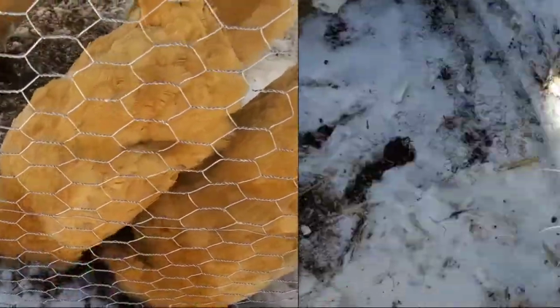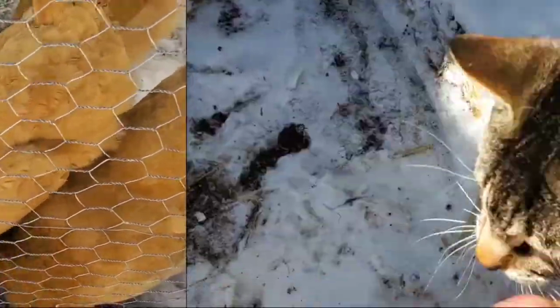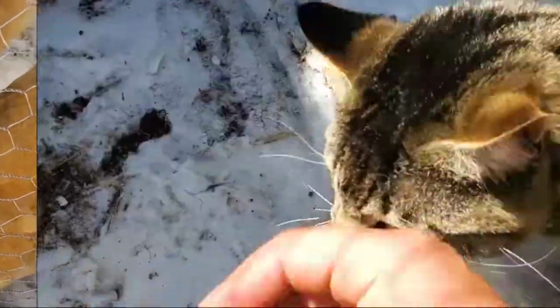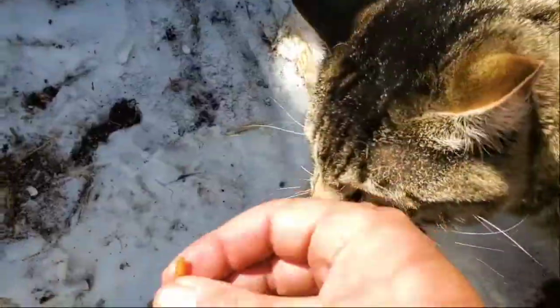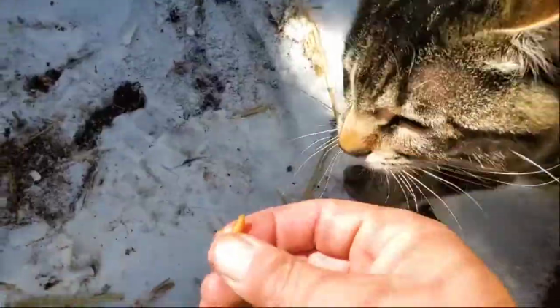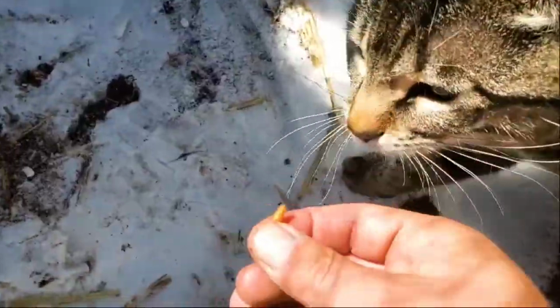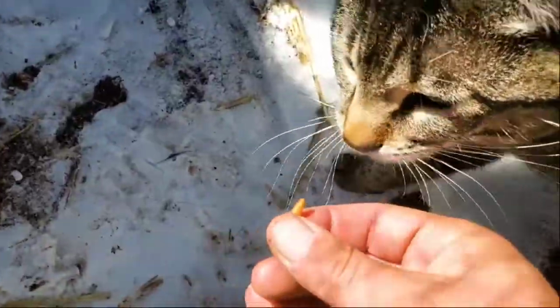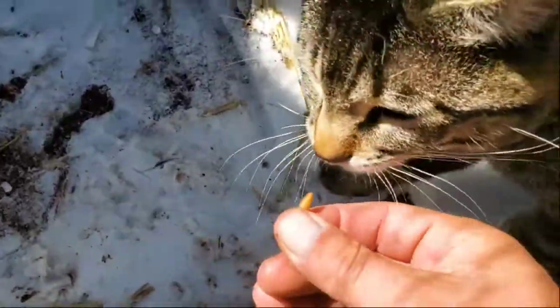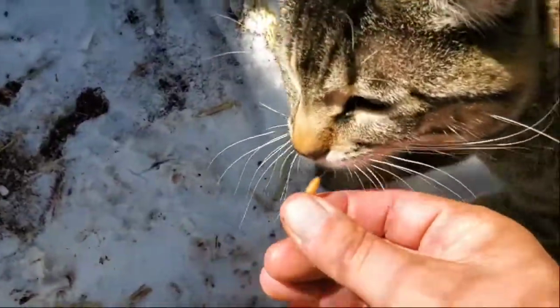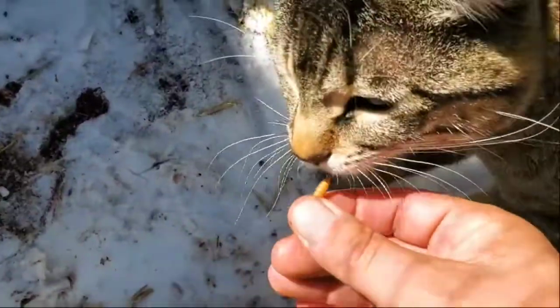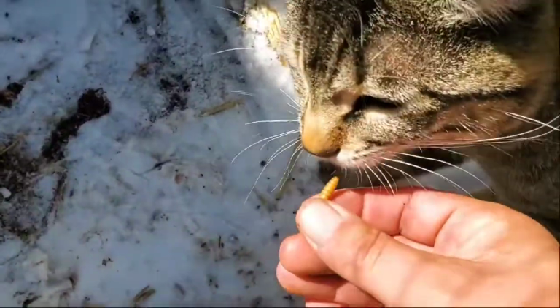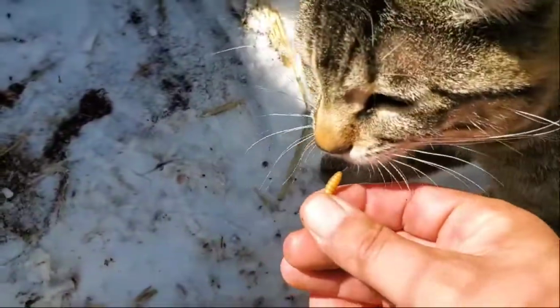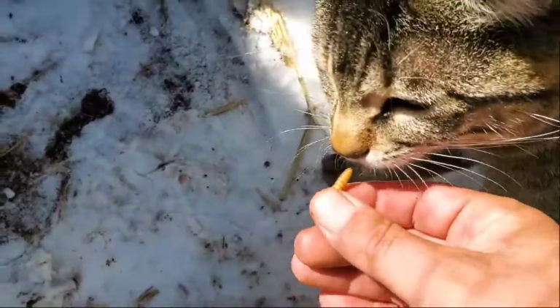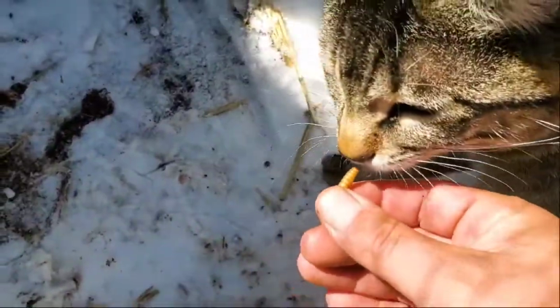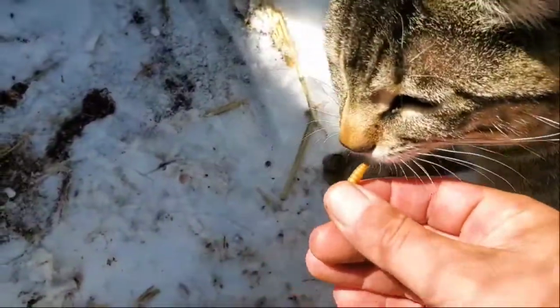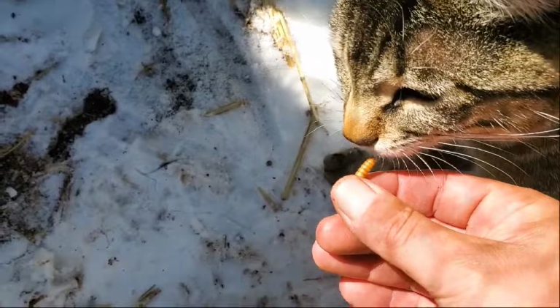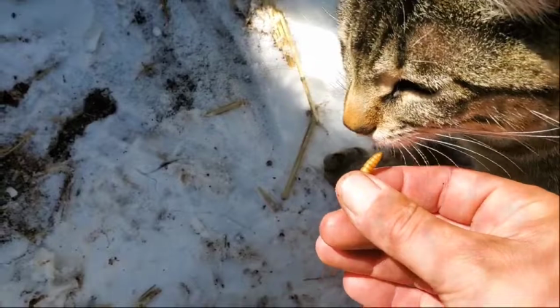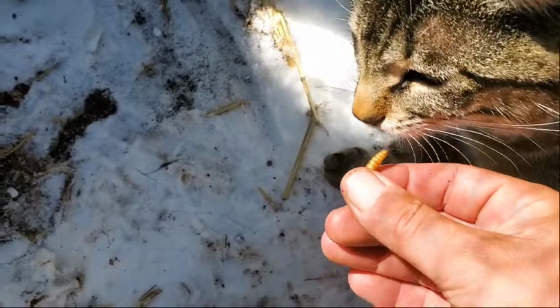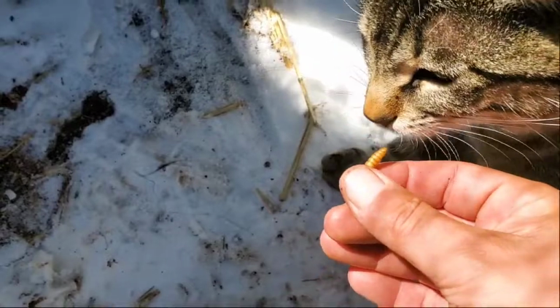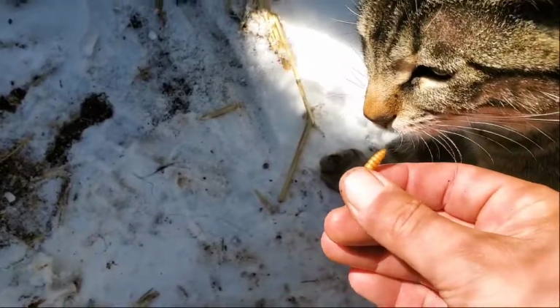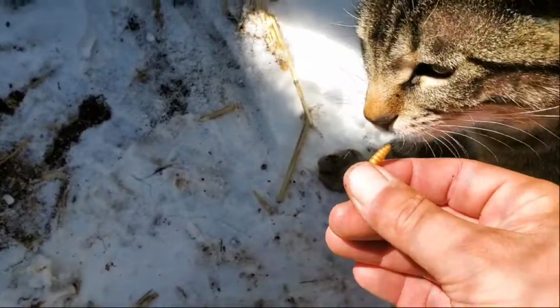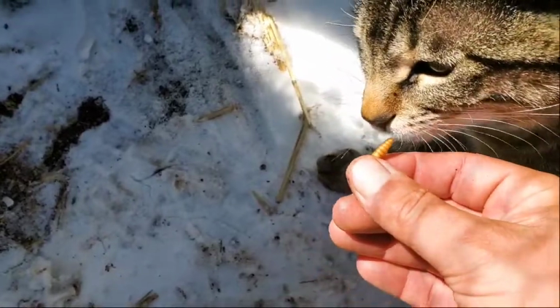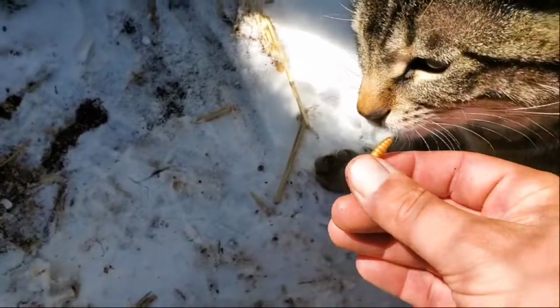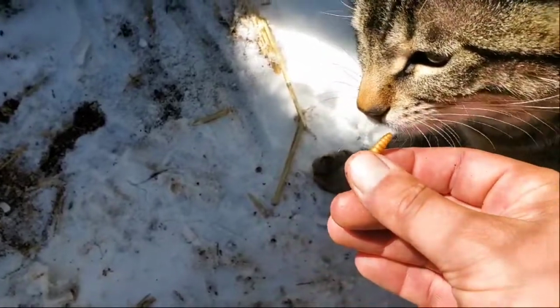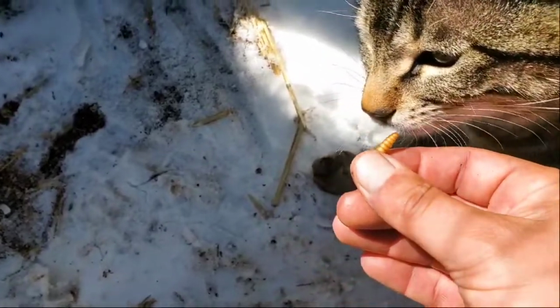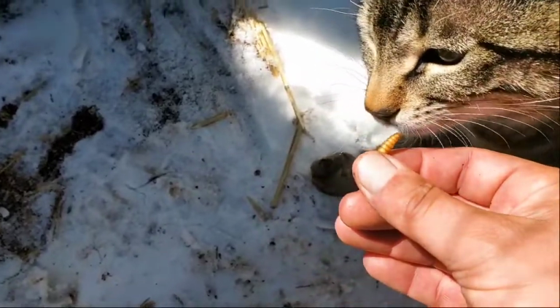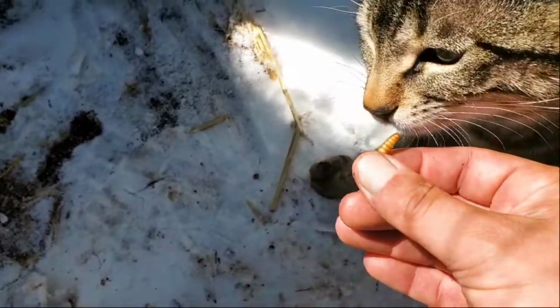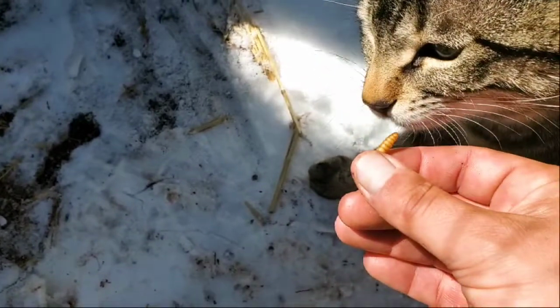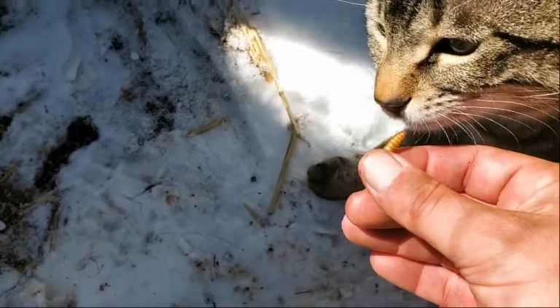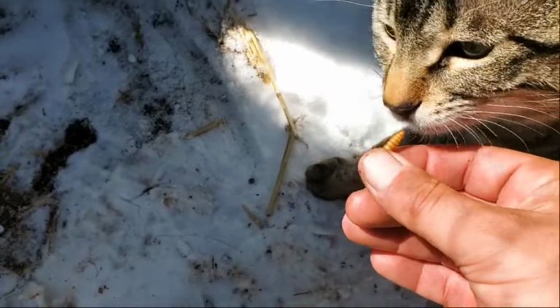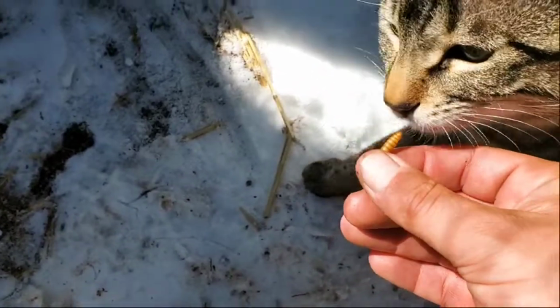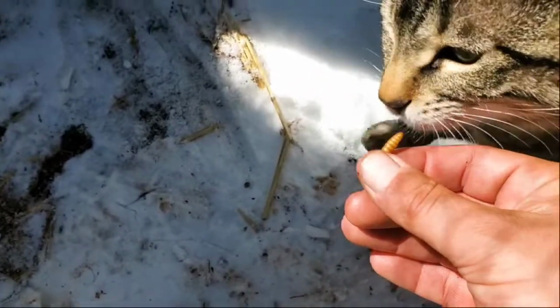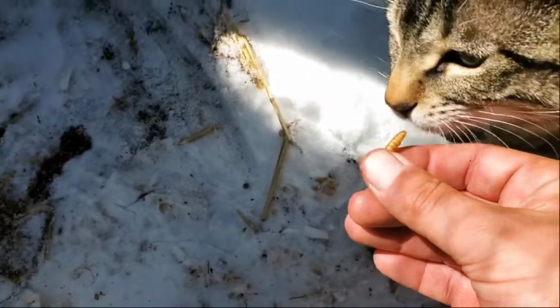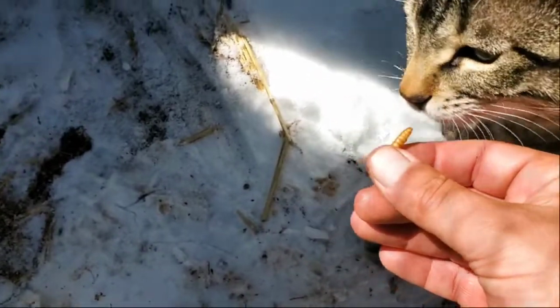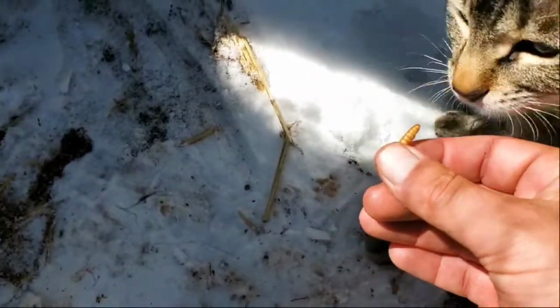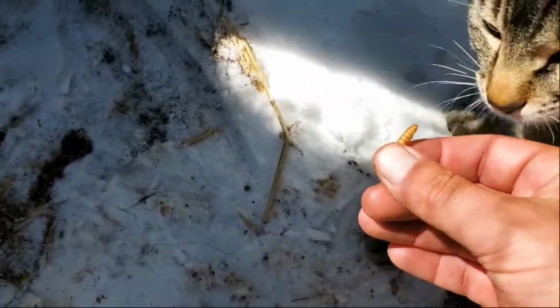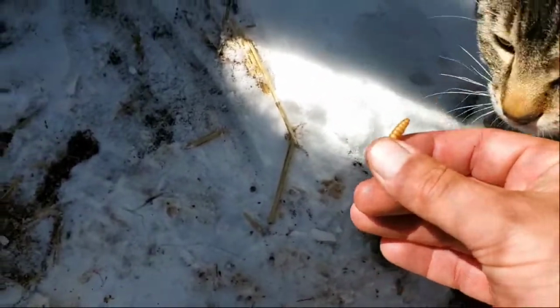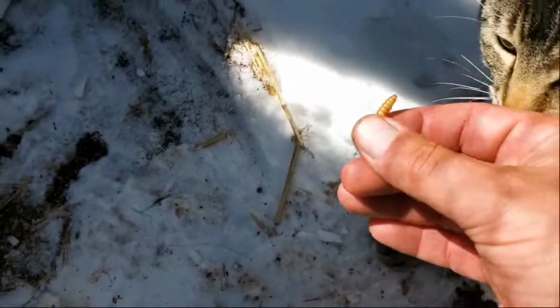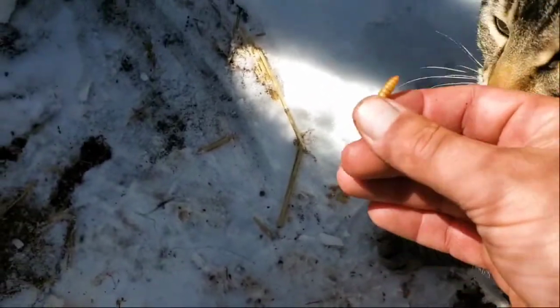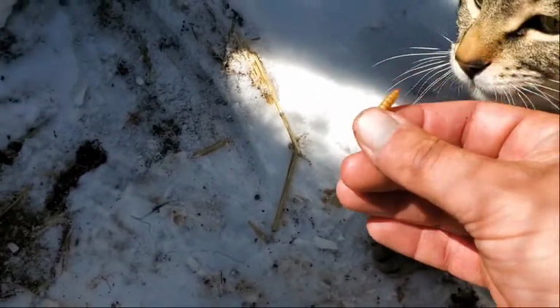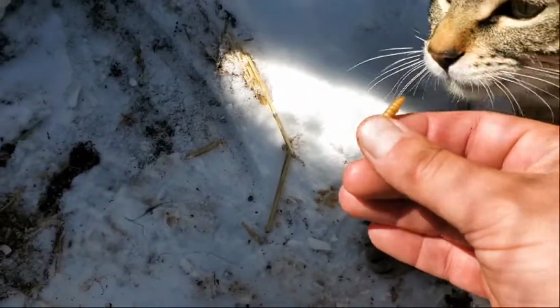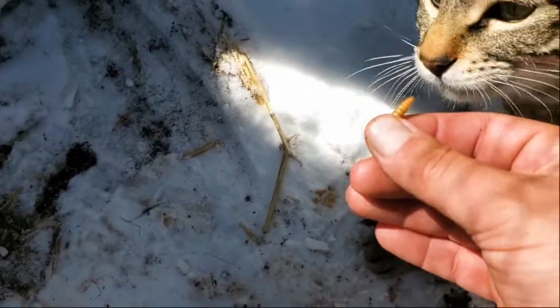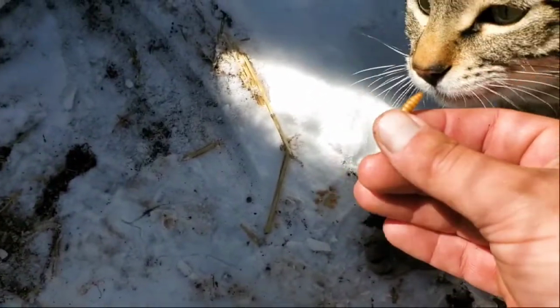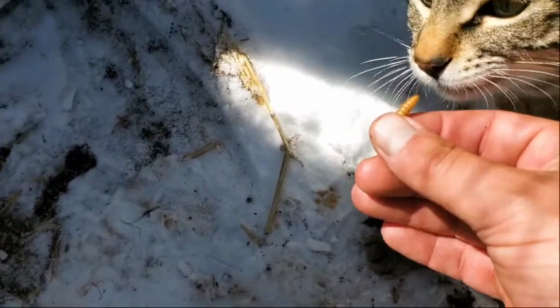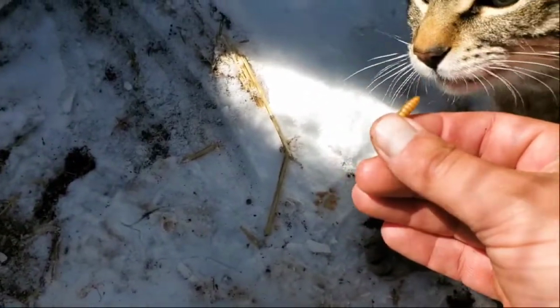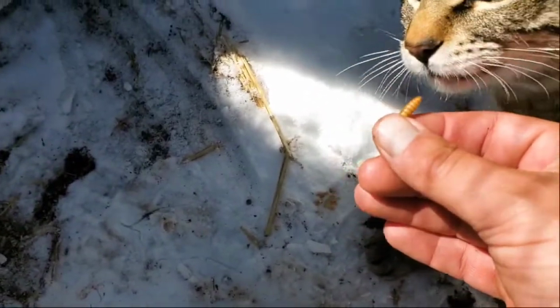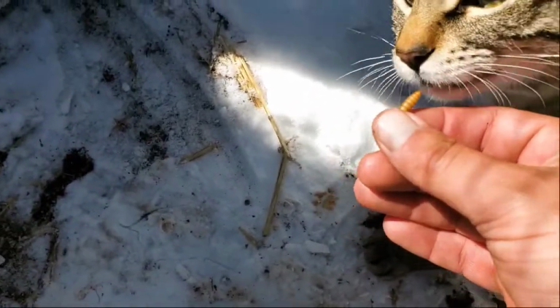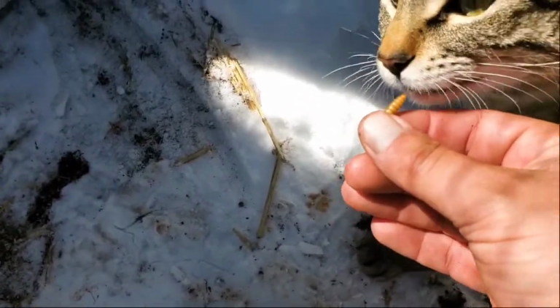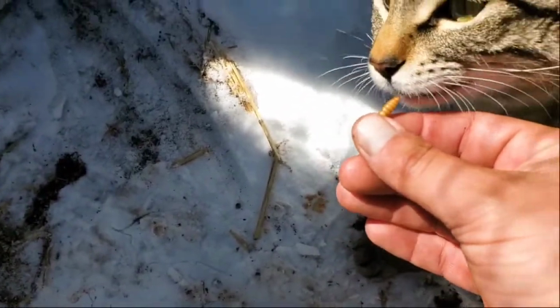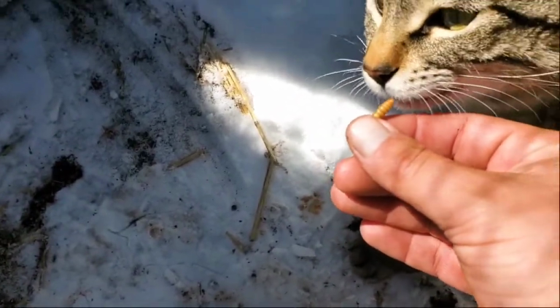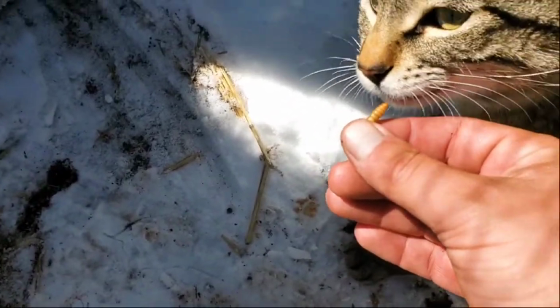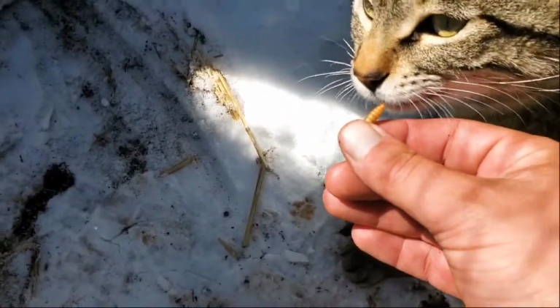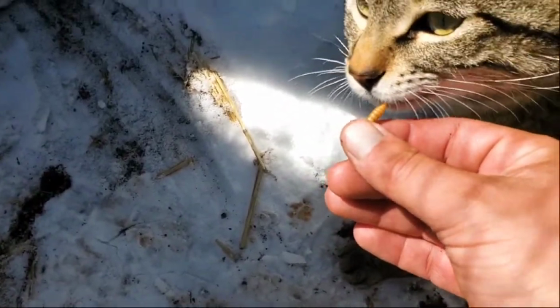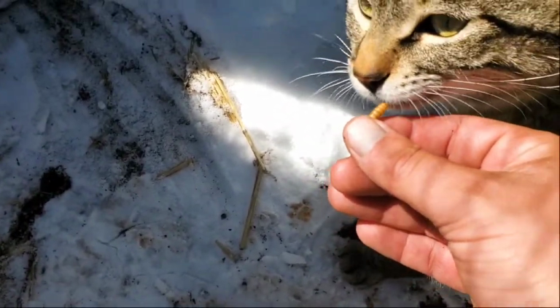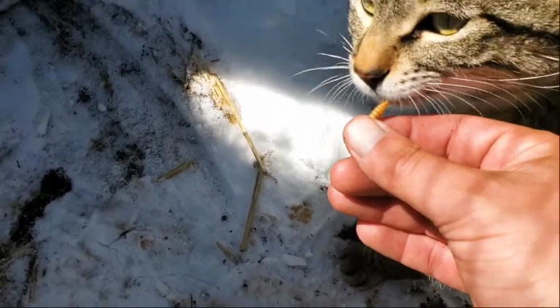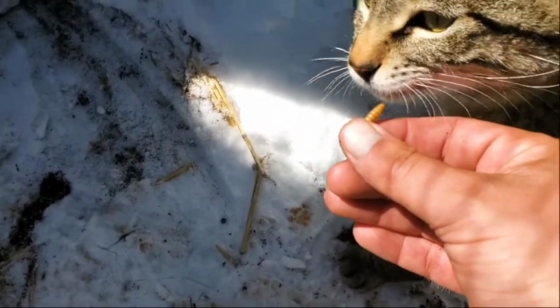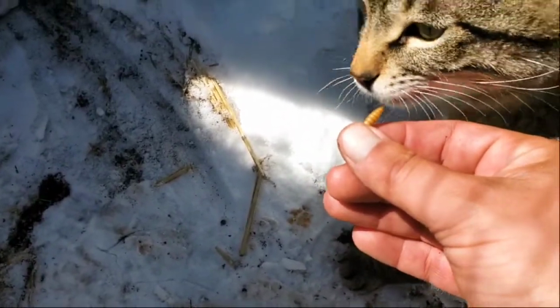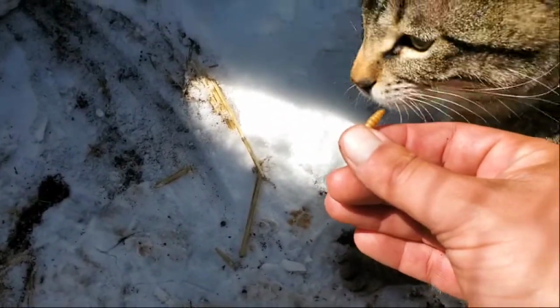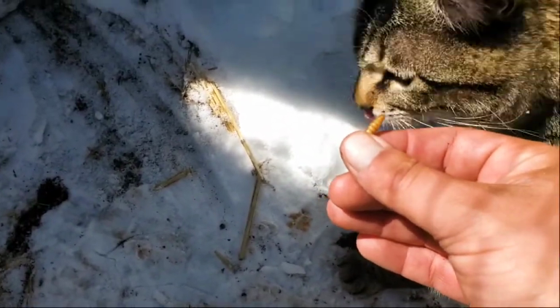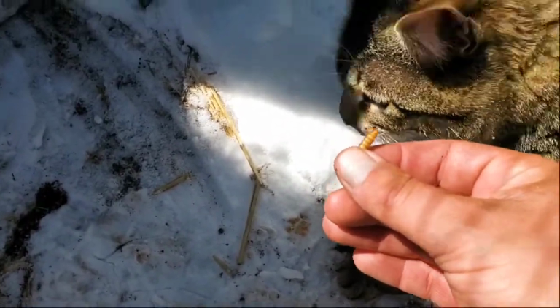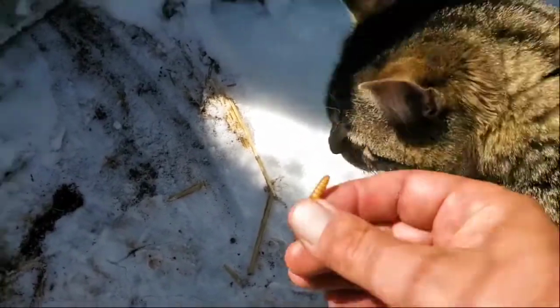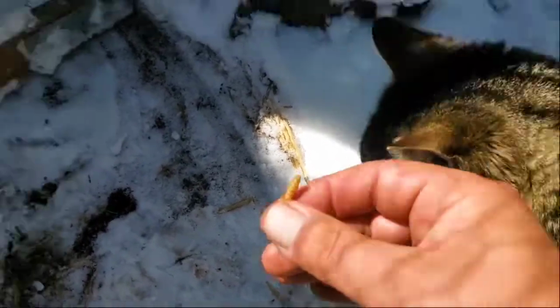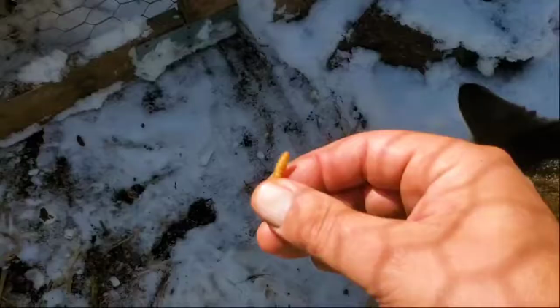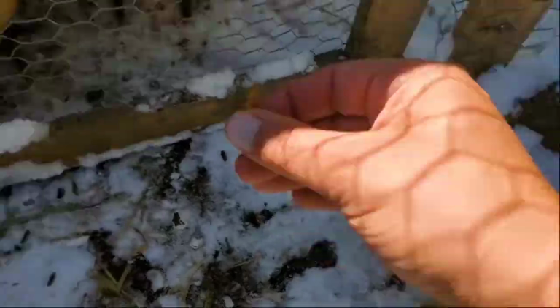You want to try some? Kitty don't likey. He's just sniffy. No? Okay.